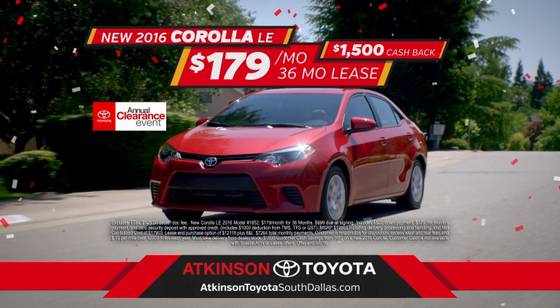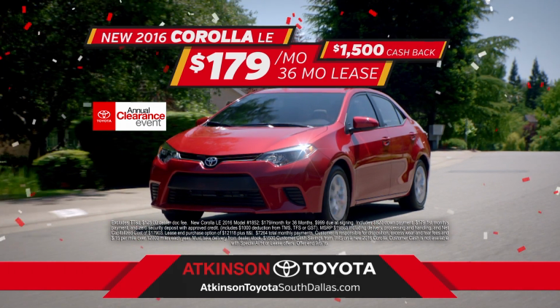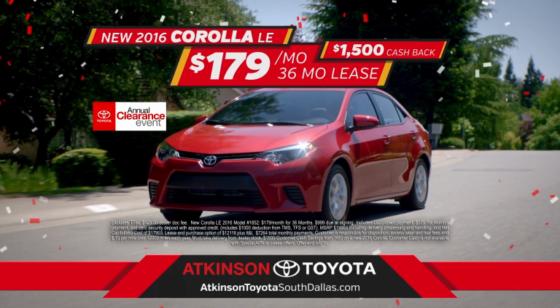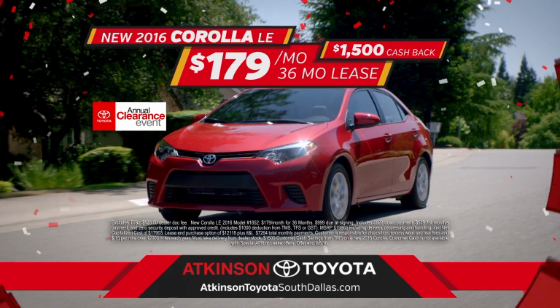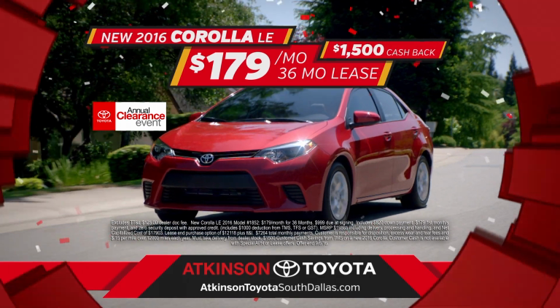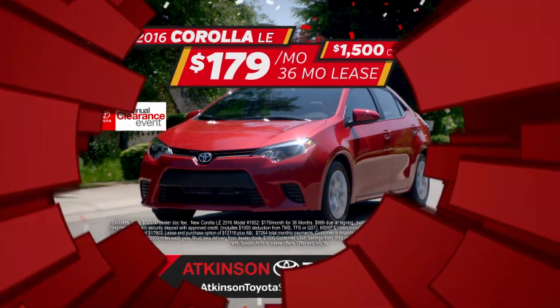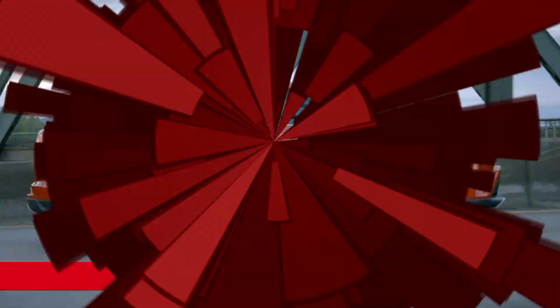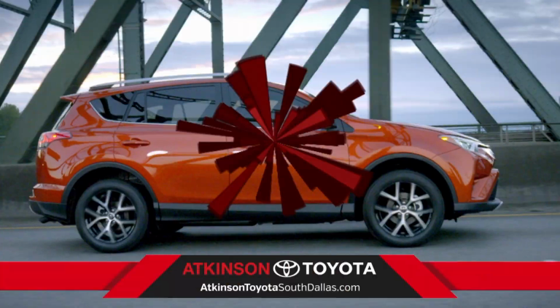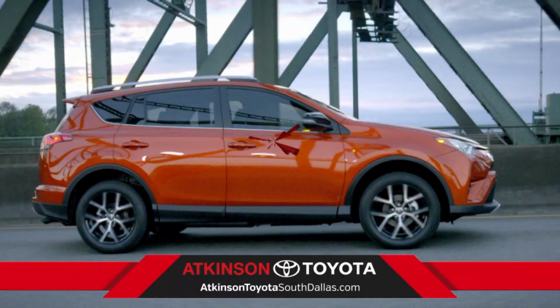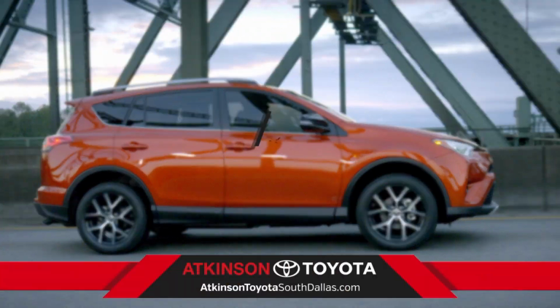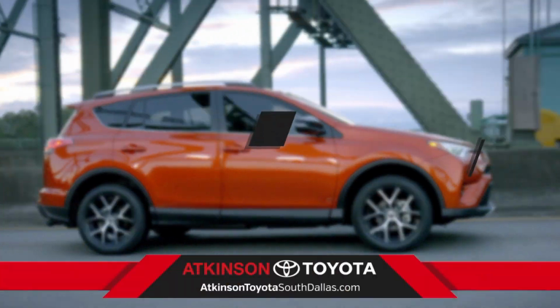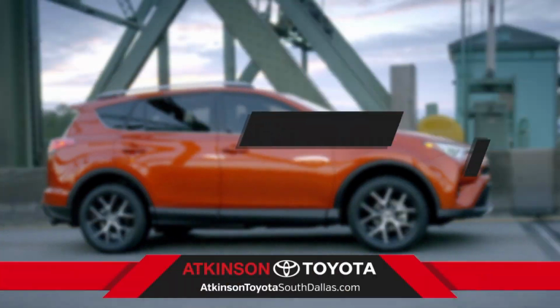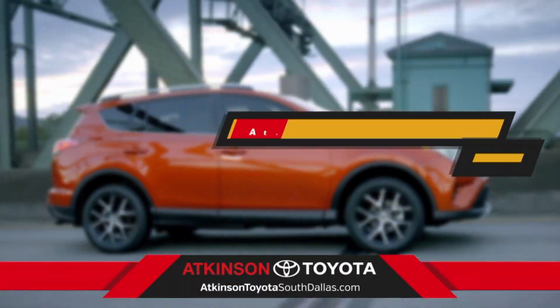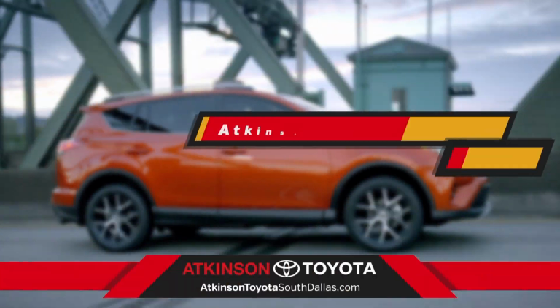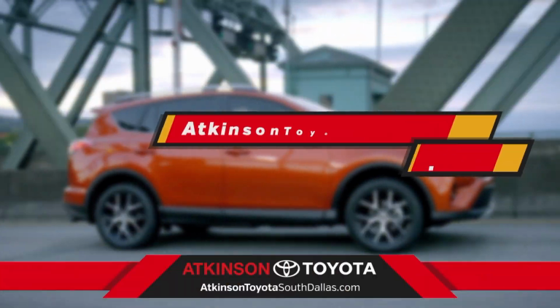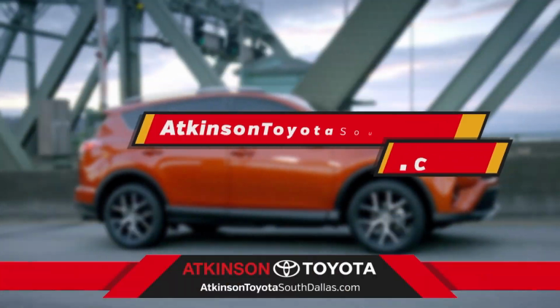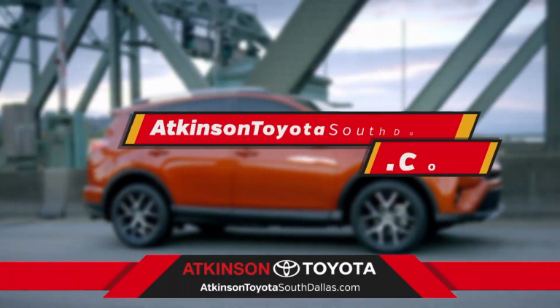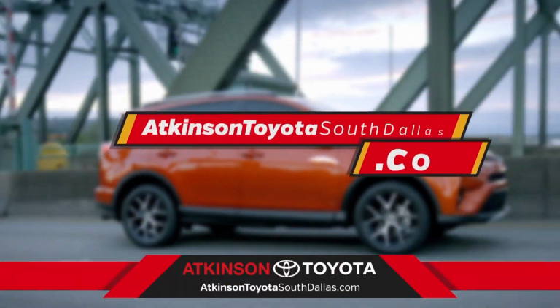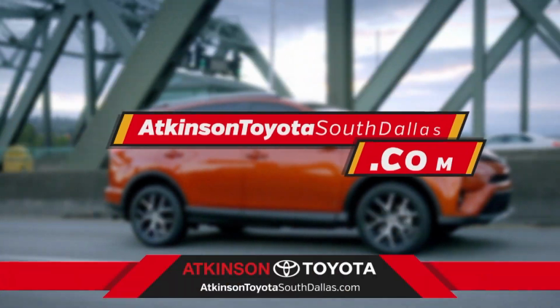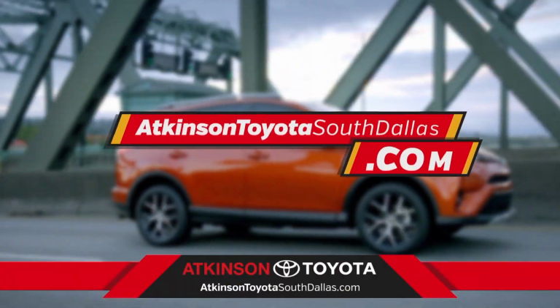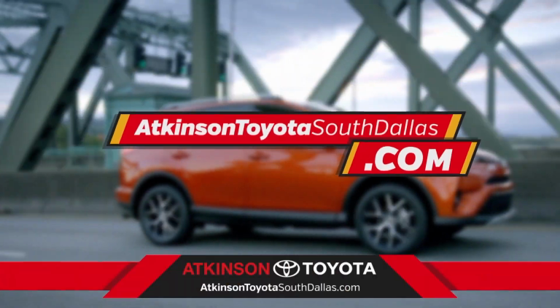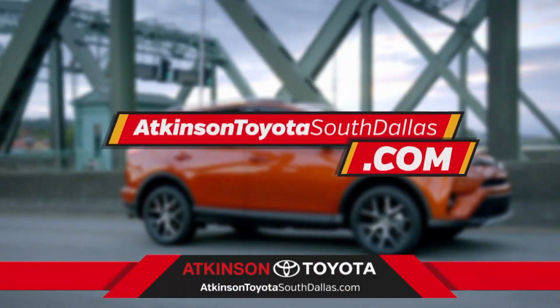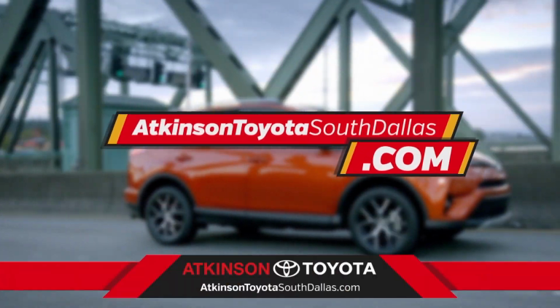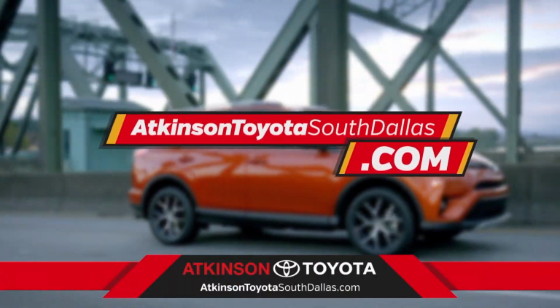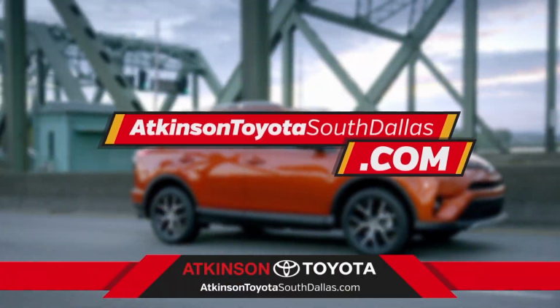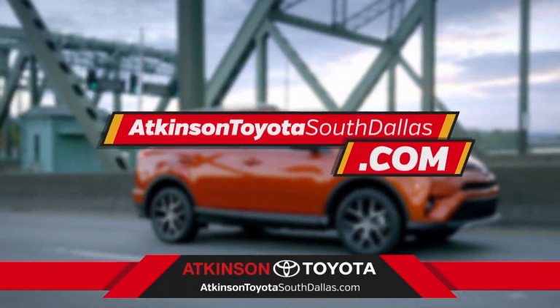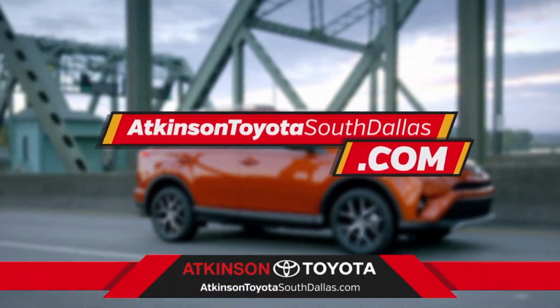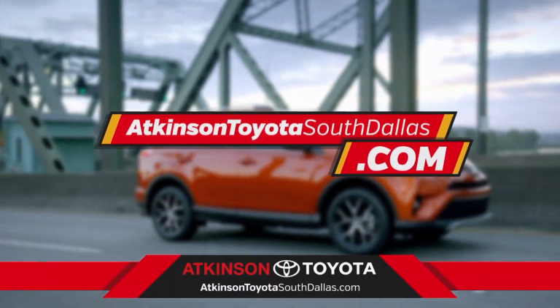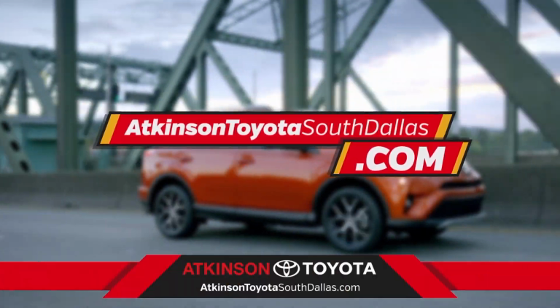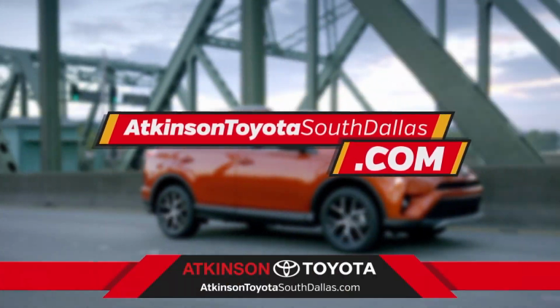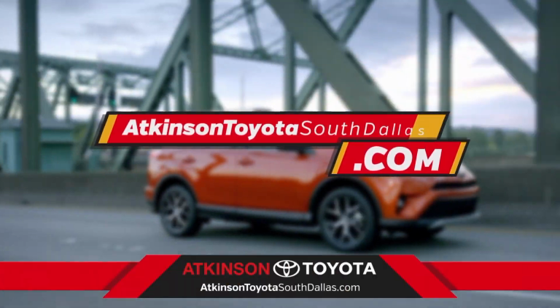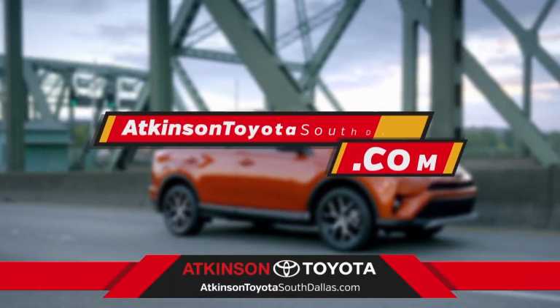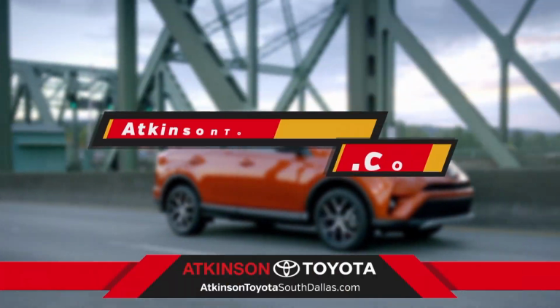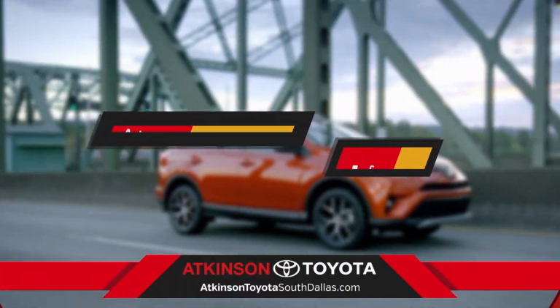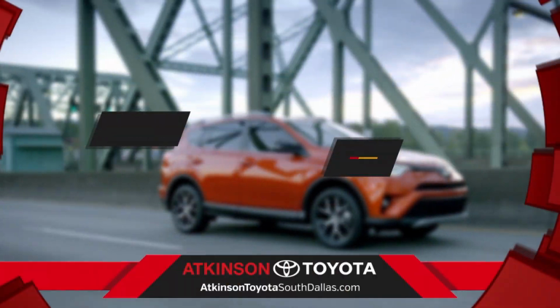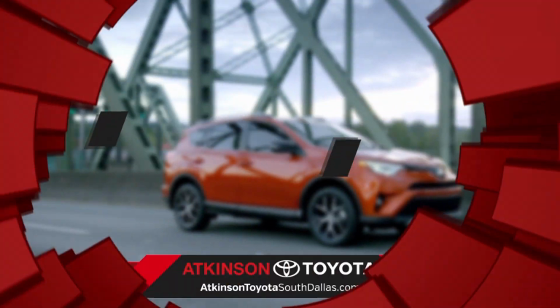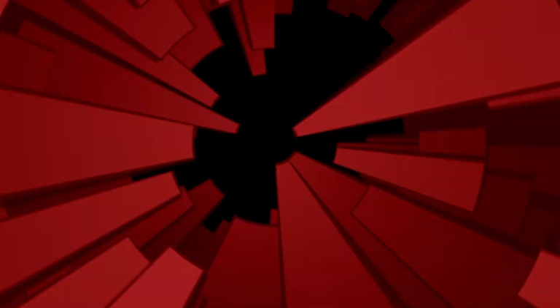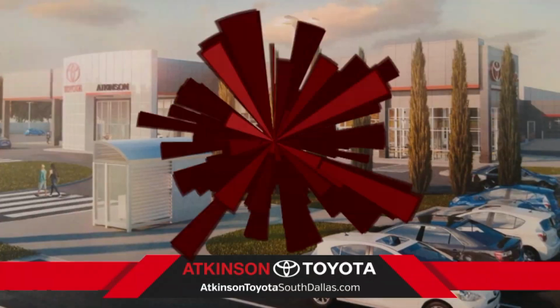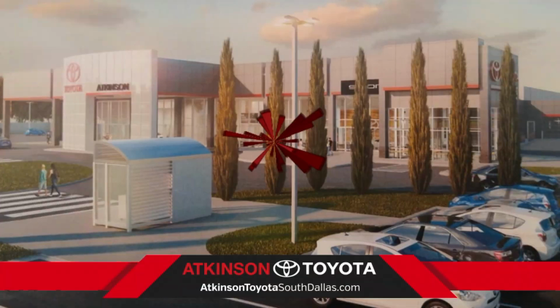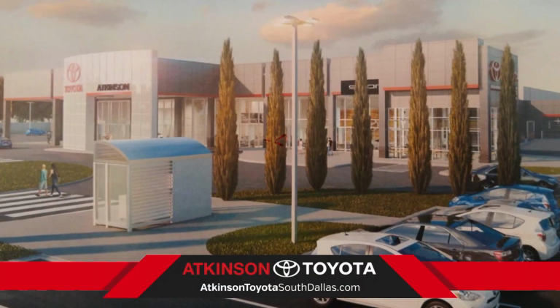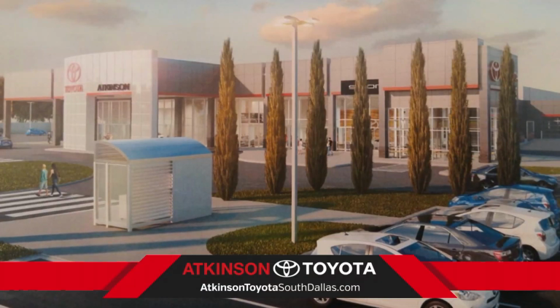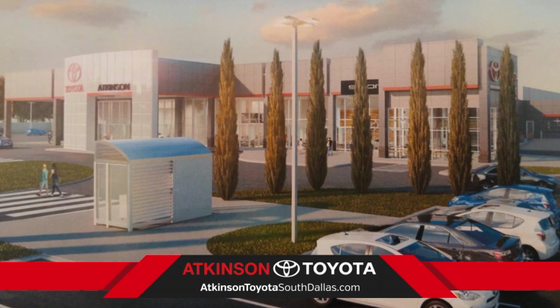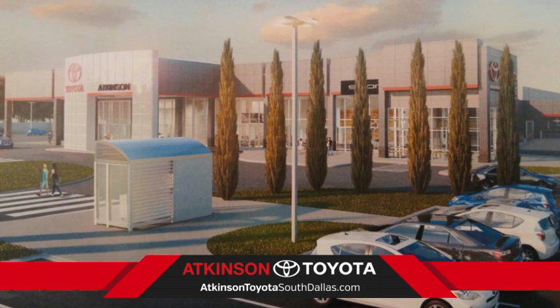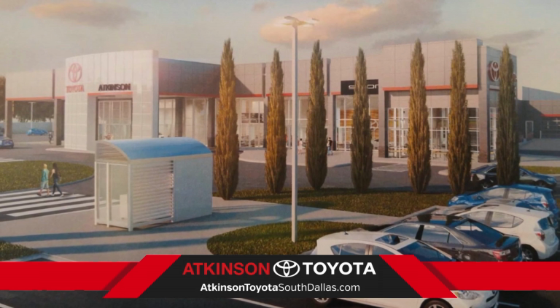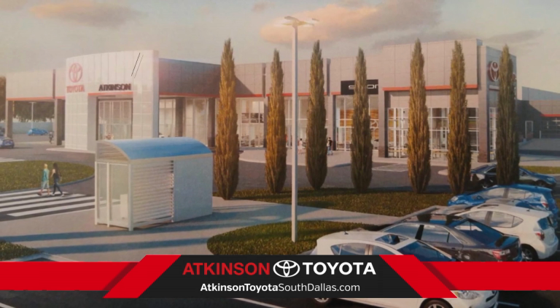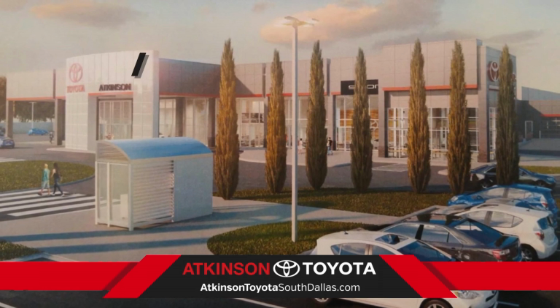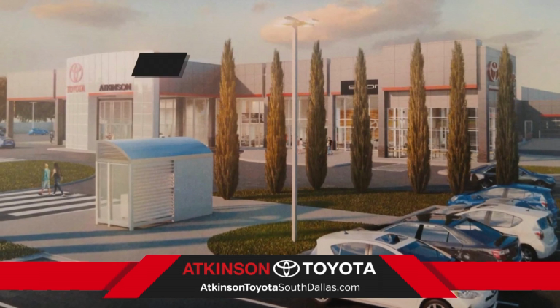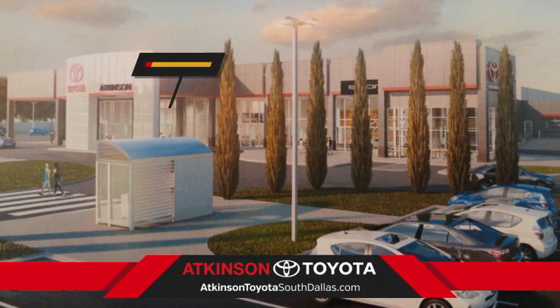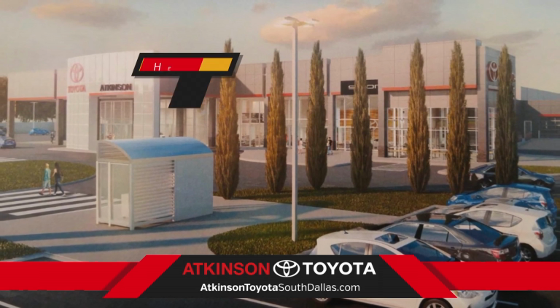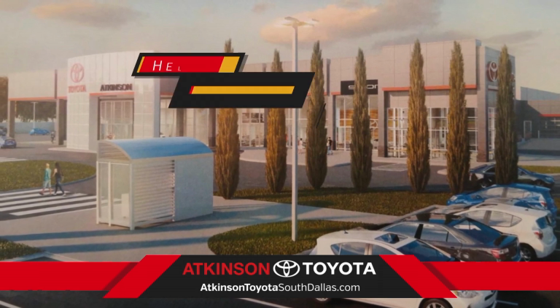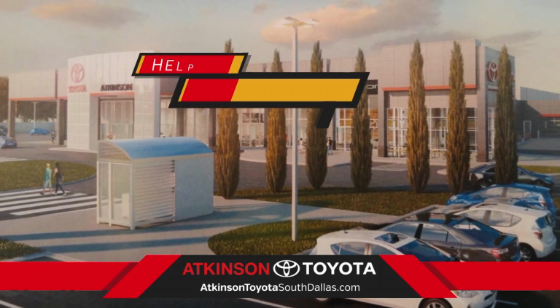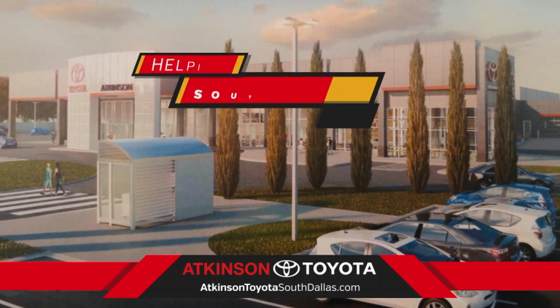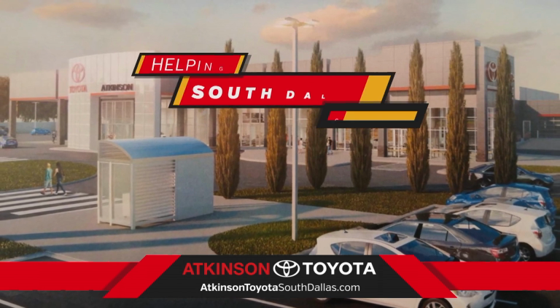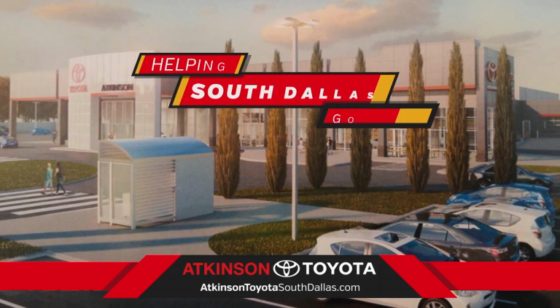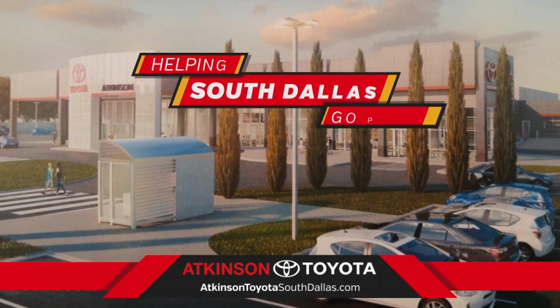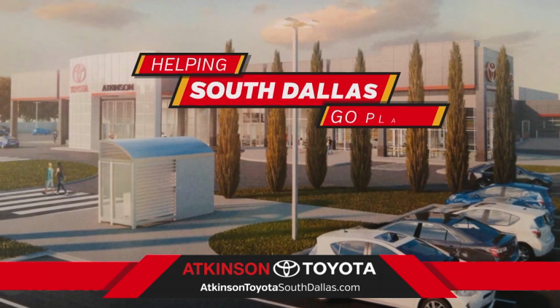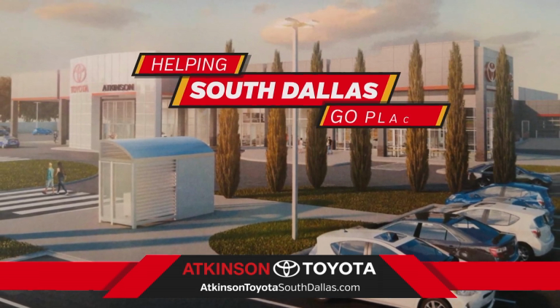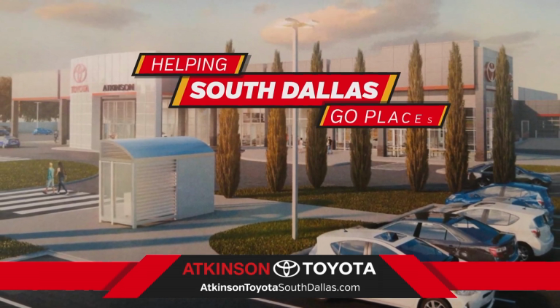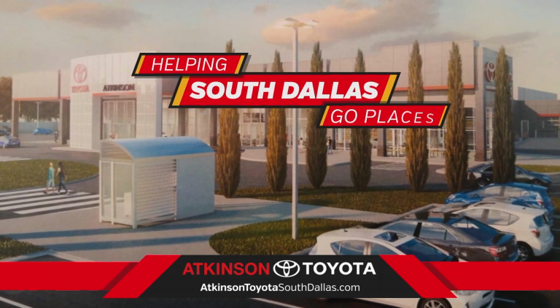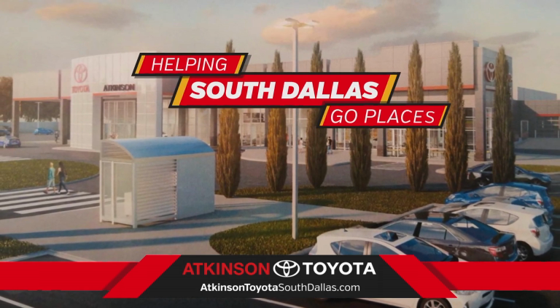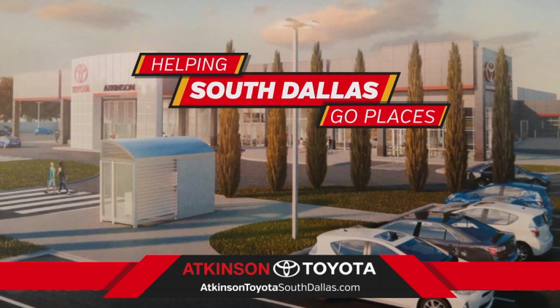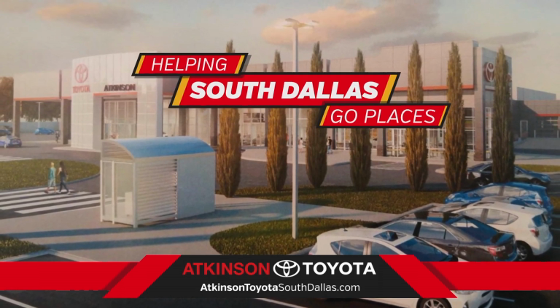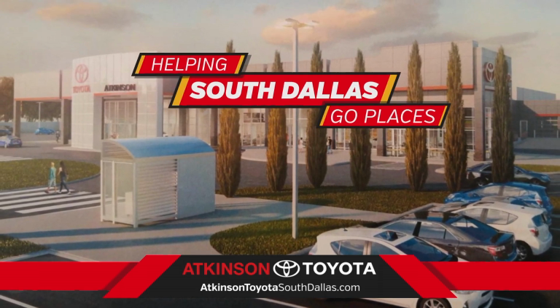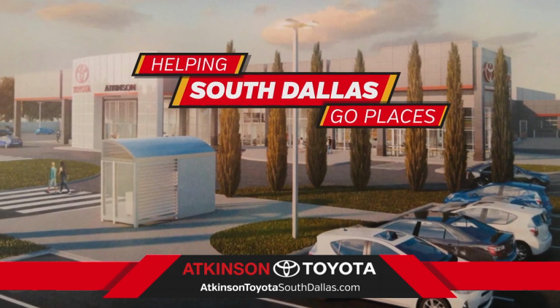Visit us at AtkinsonToyotaSouthDallas.com. Atkinson Toyota South Dallas — helping folks in South Dallas go places.